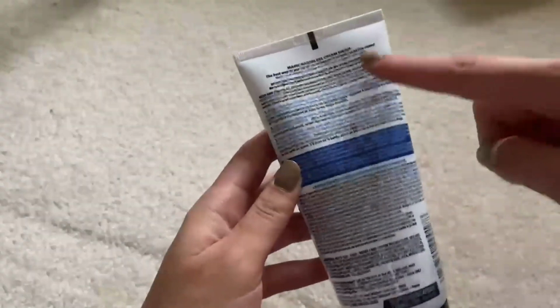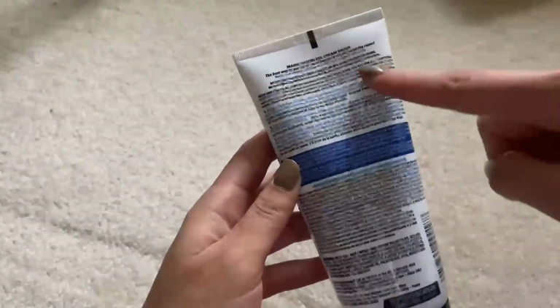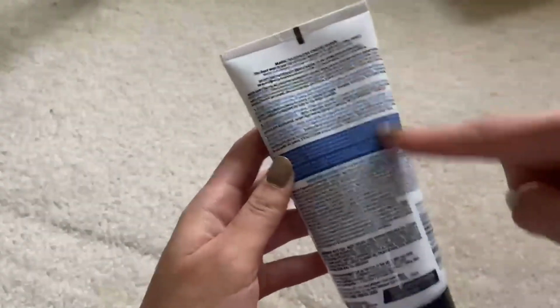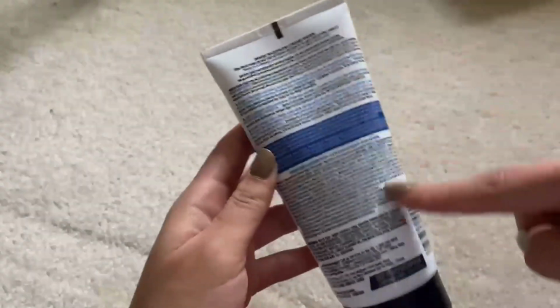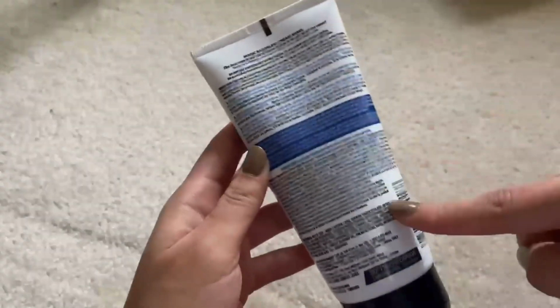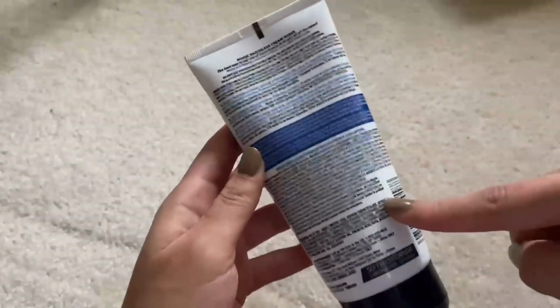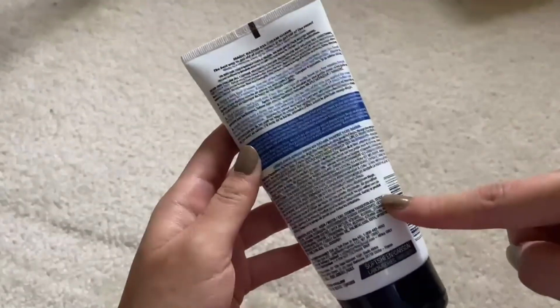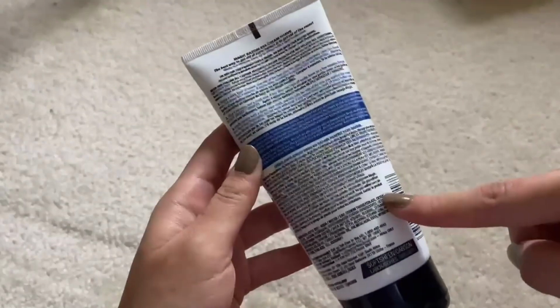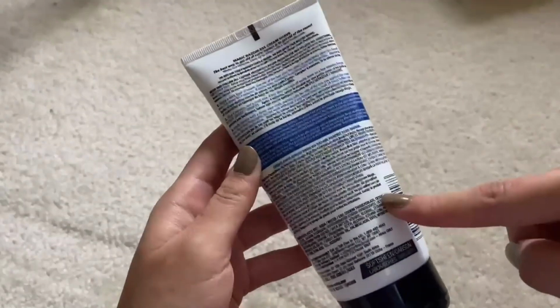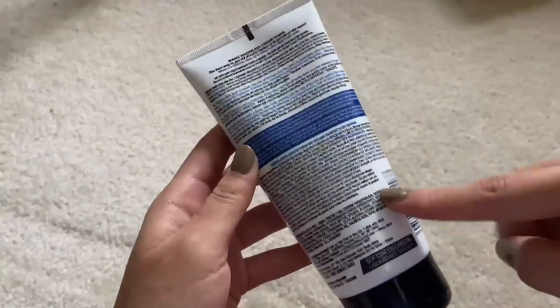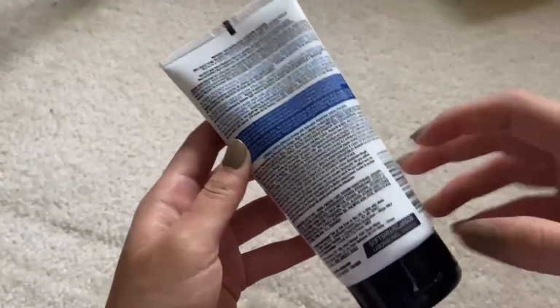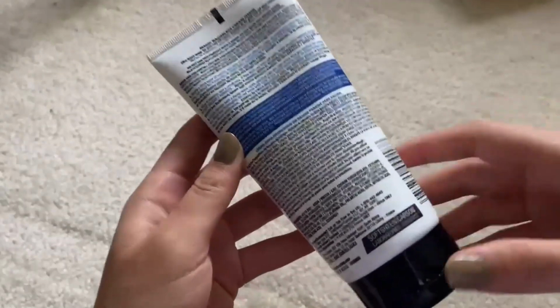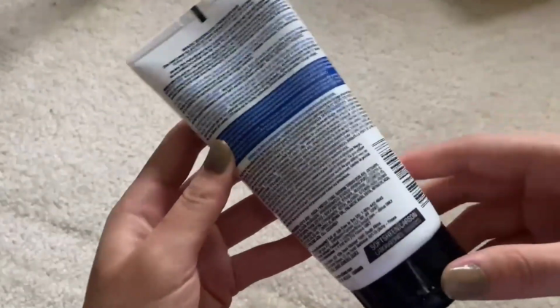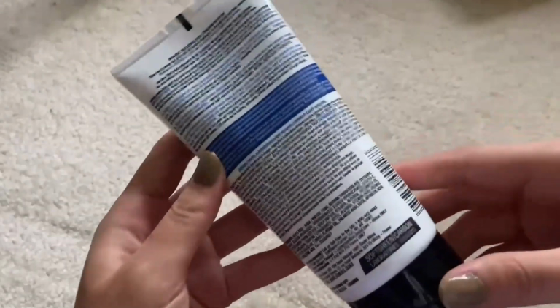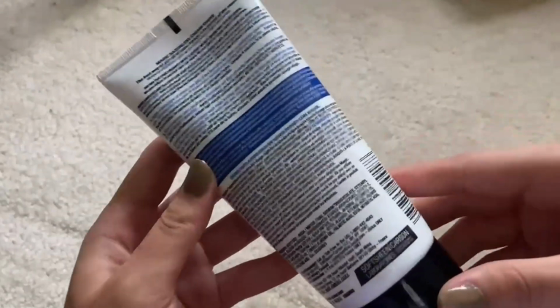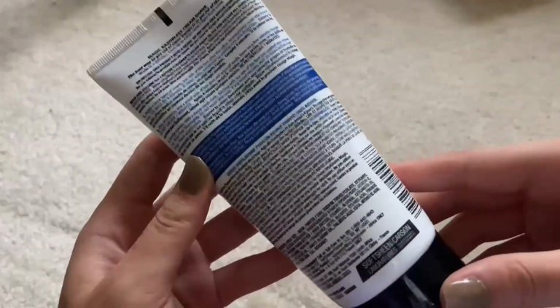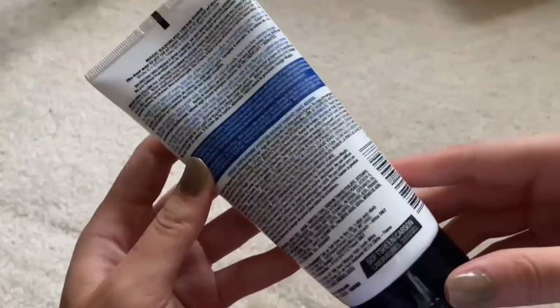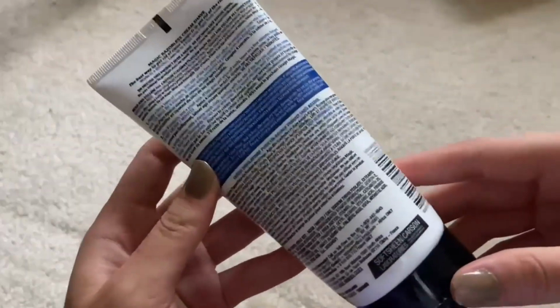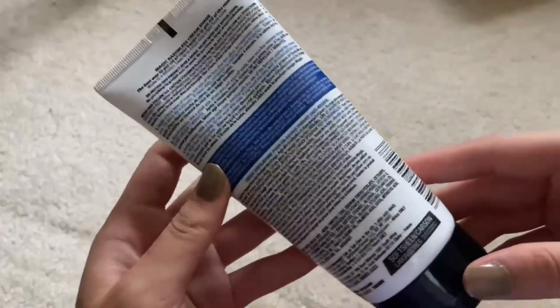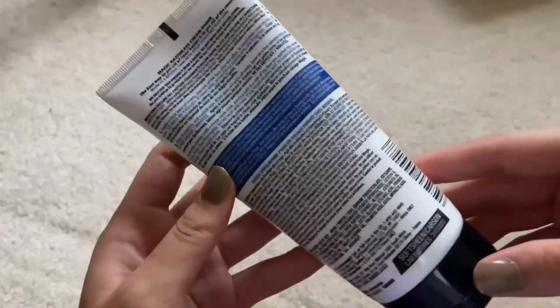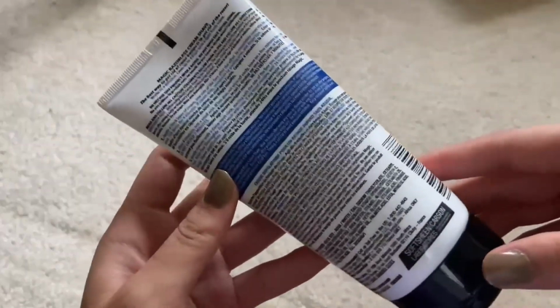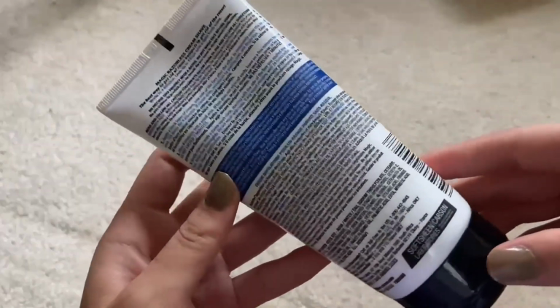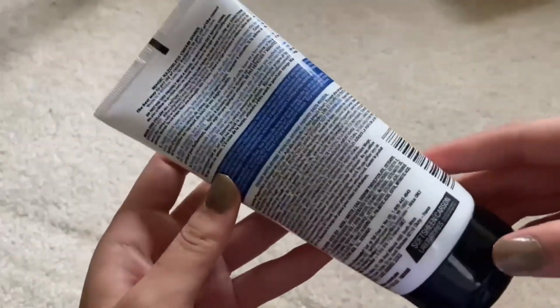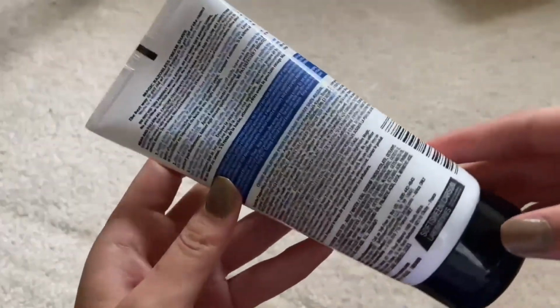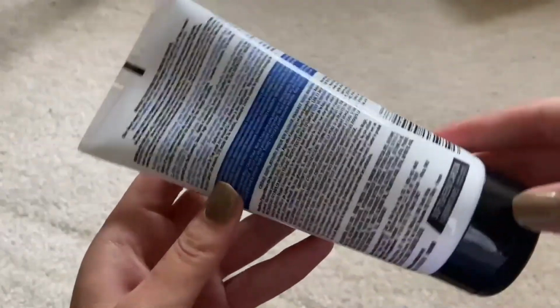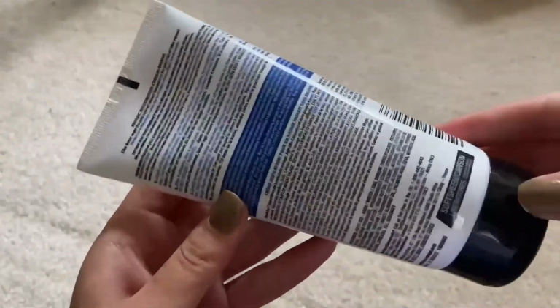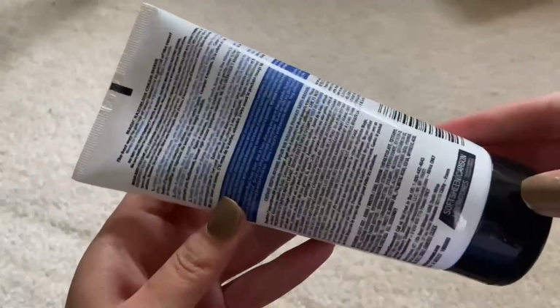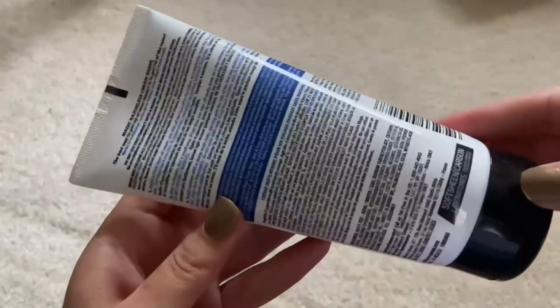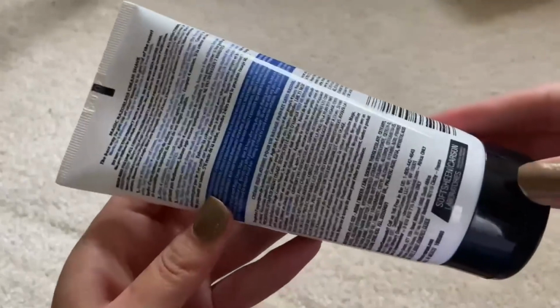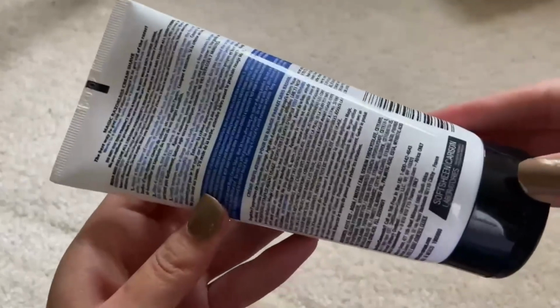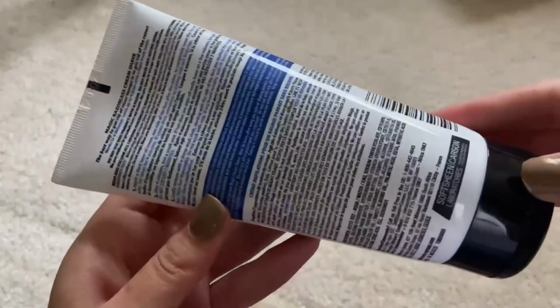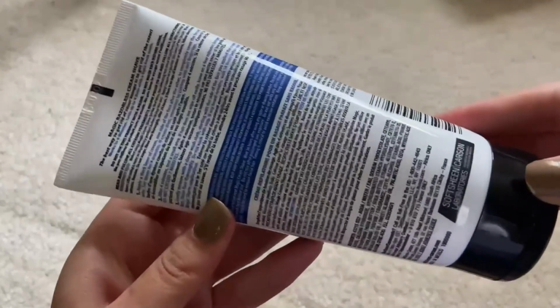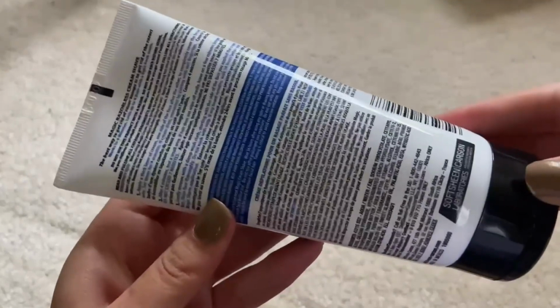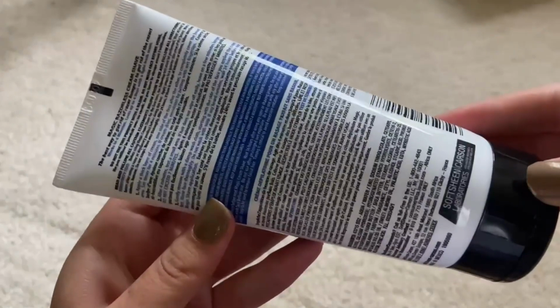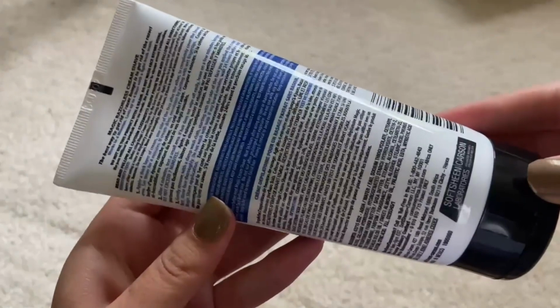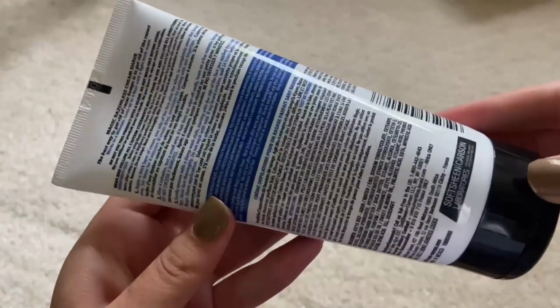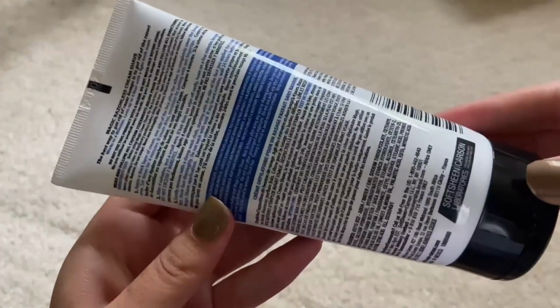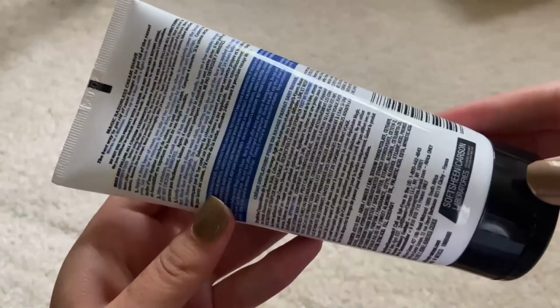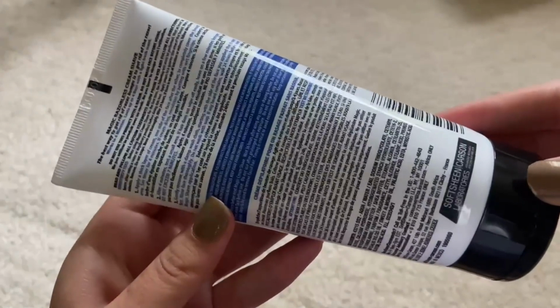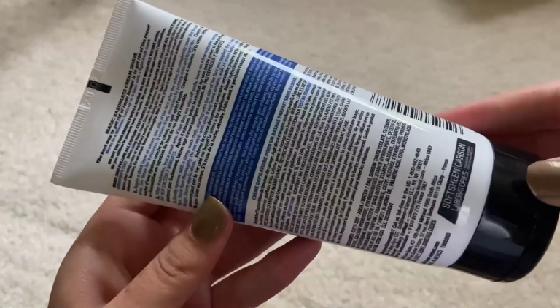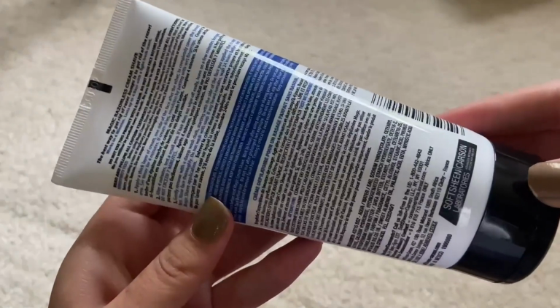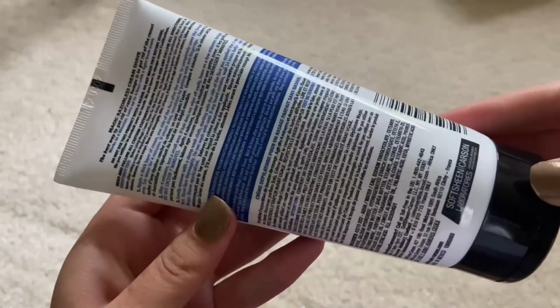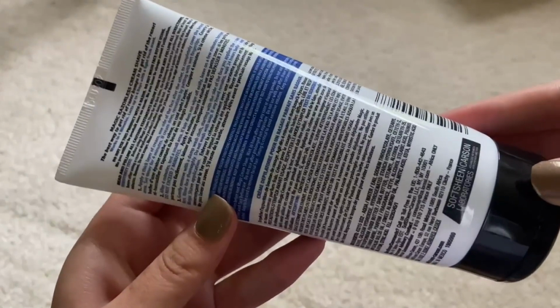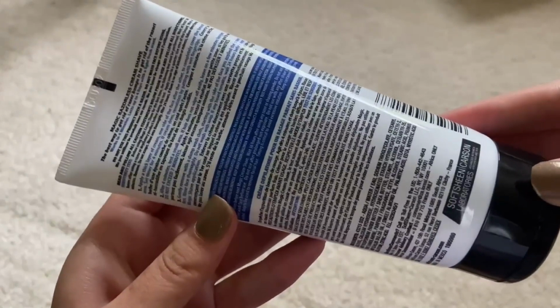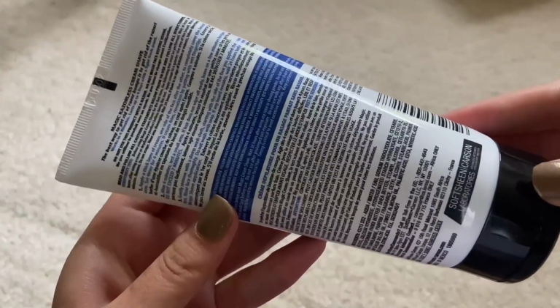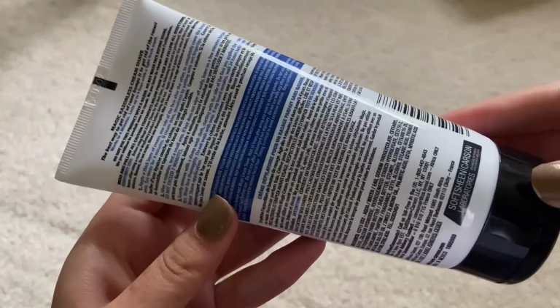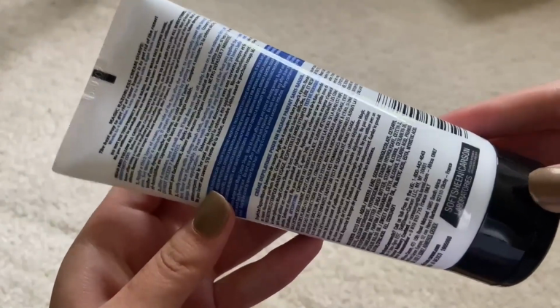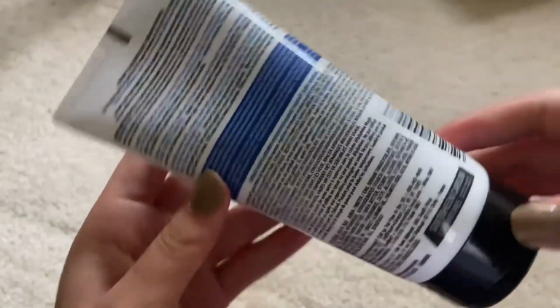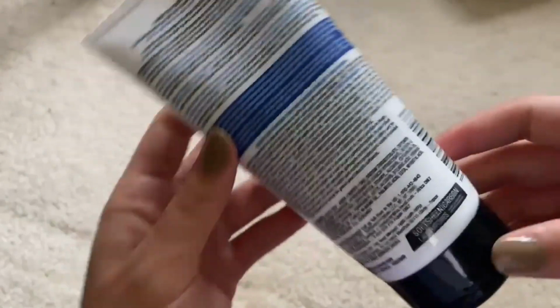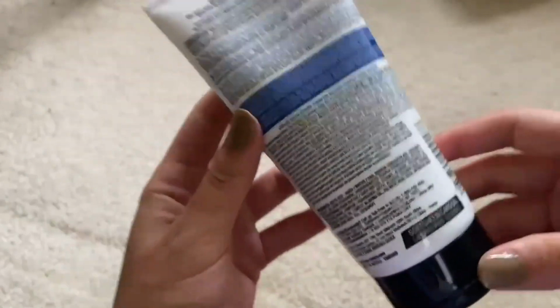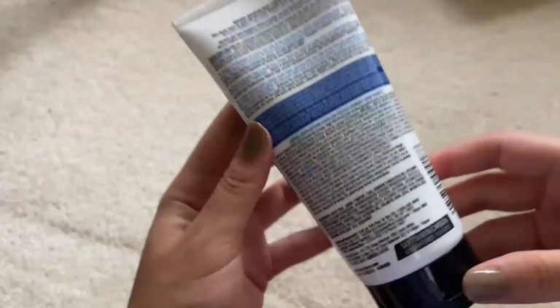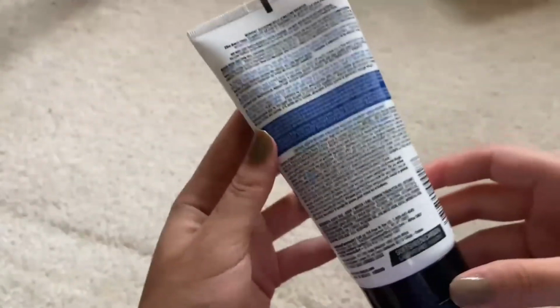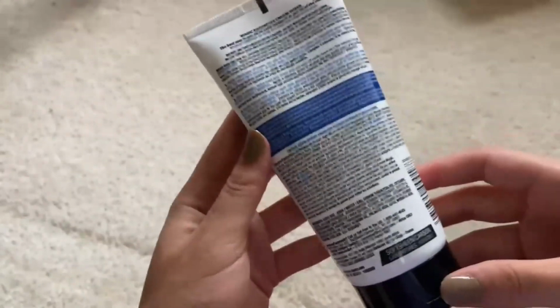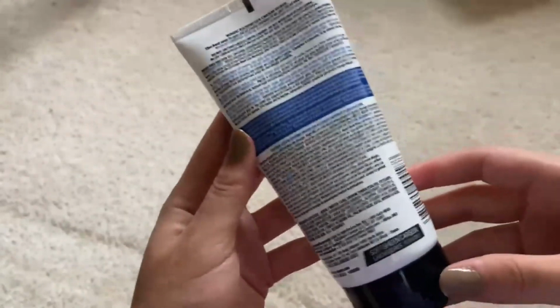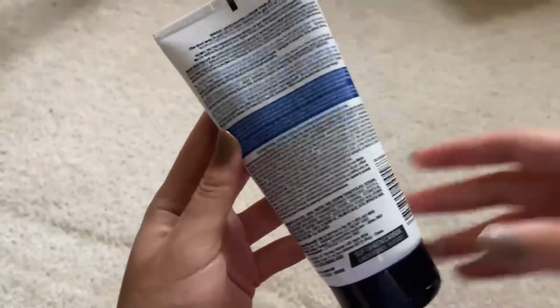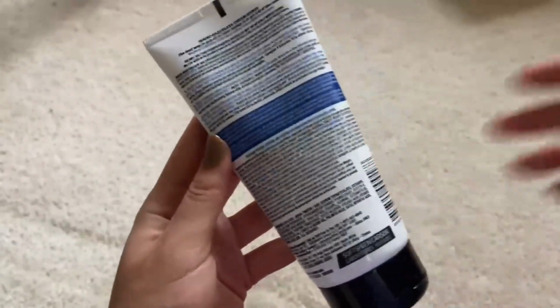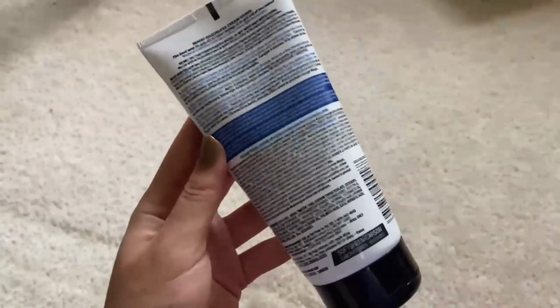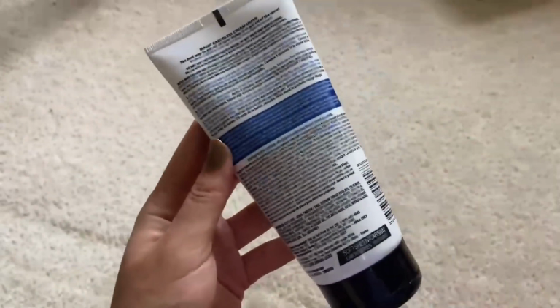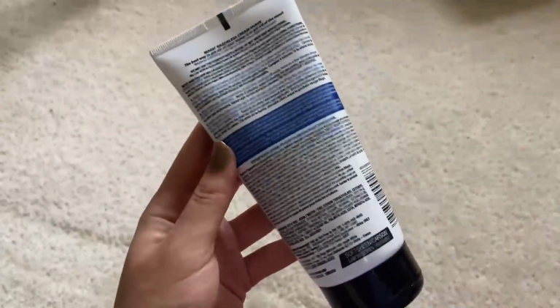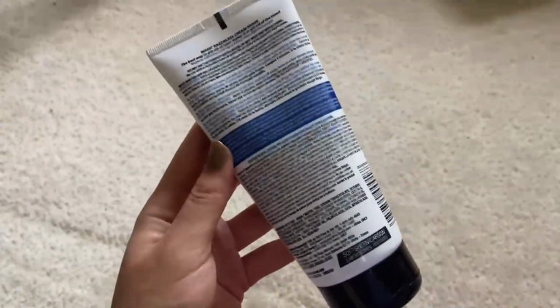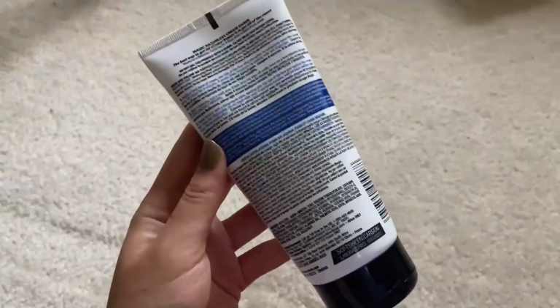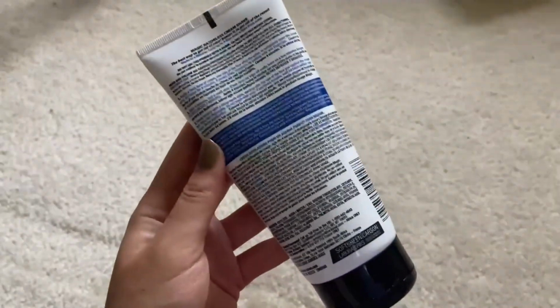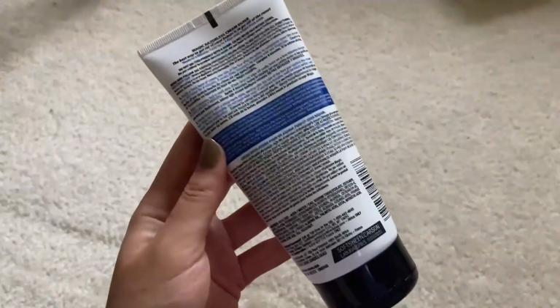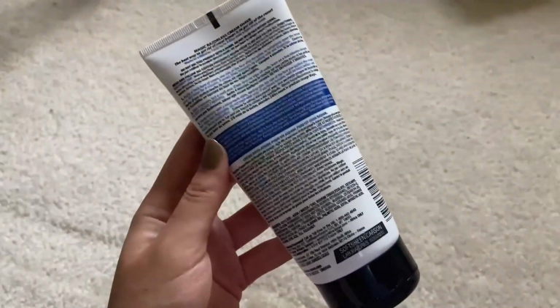This is very small print — I will let you guys pause to read. But we're going to try it on my leg.